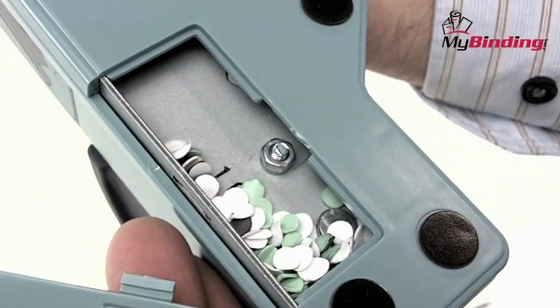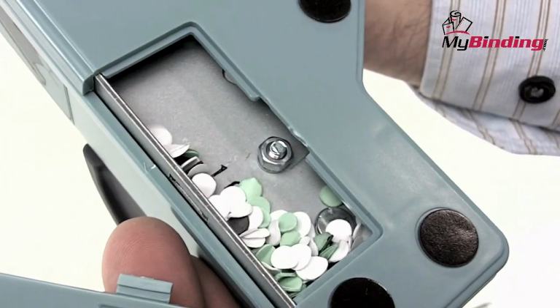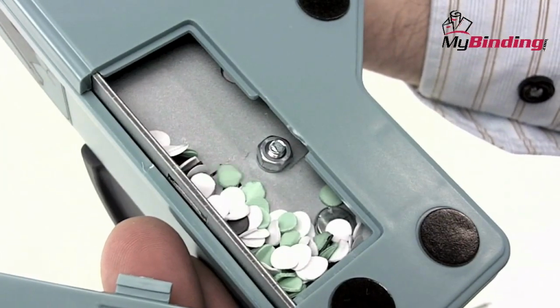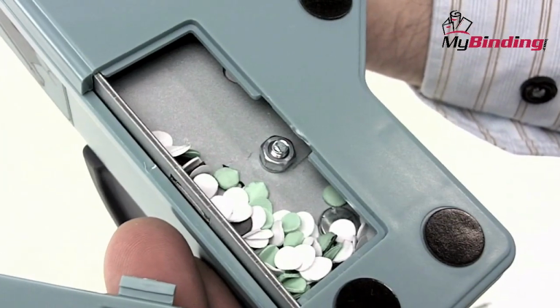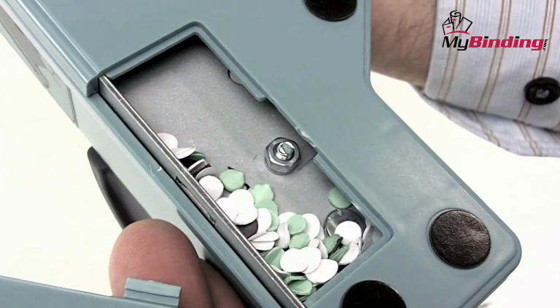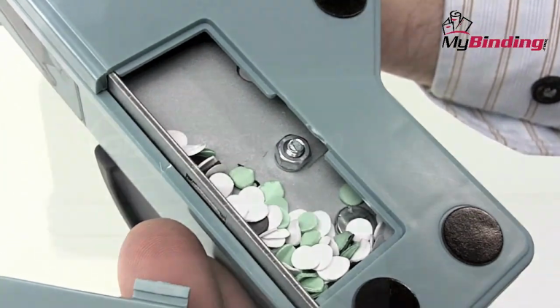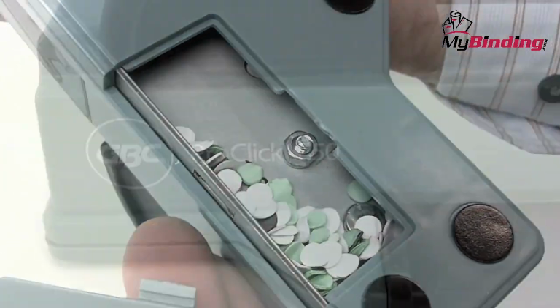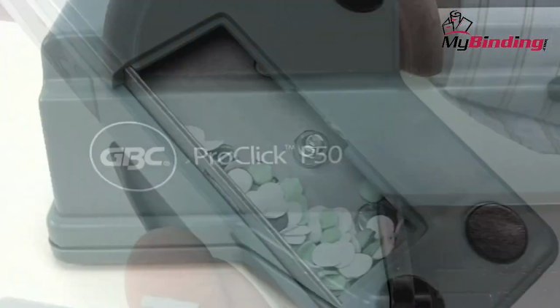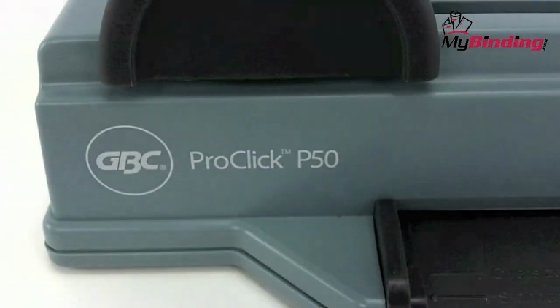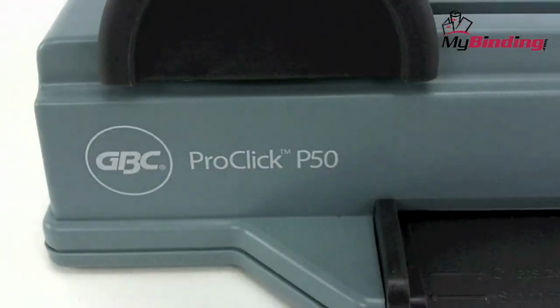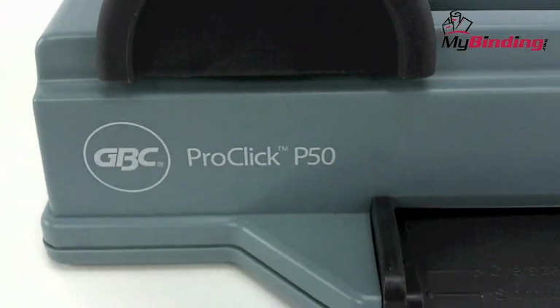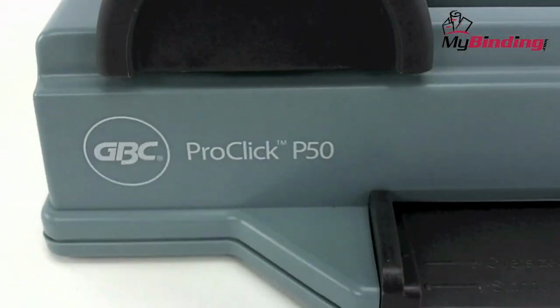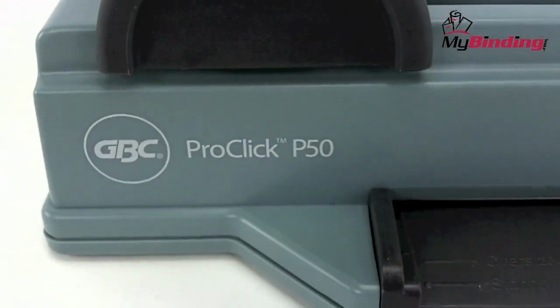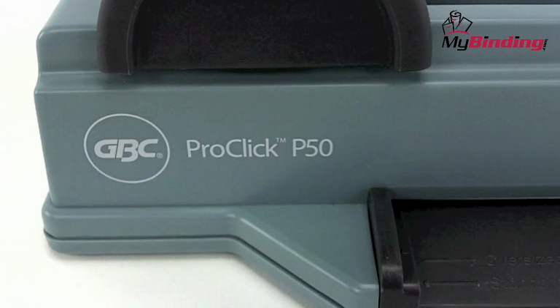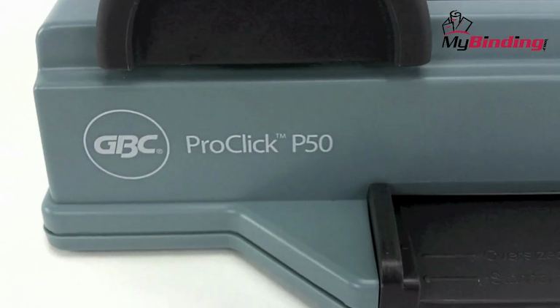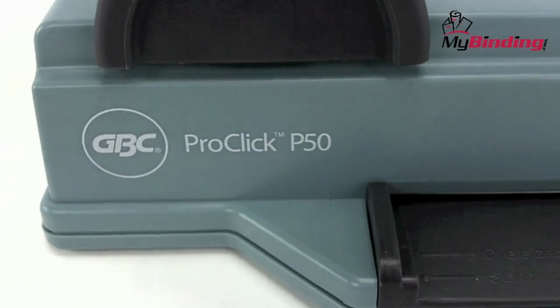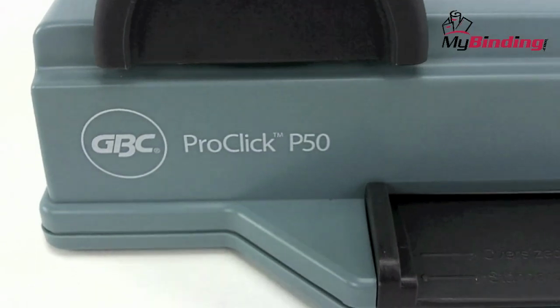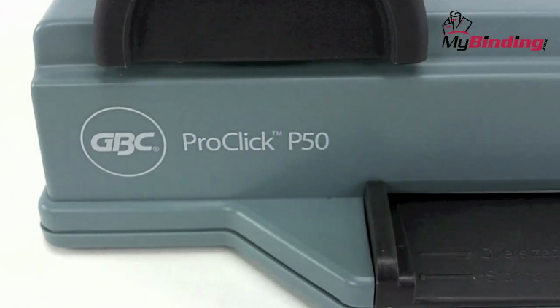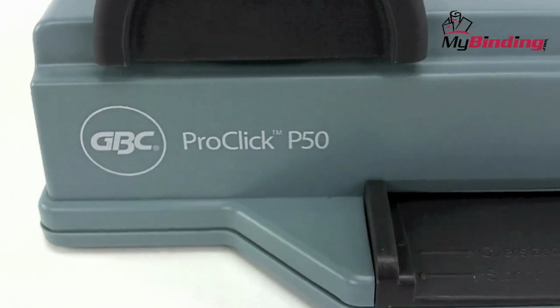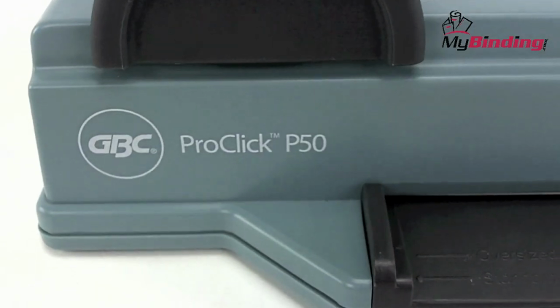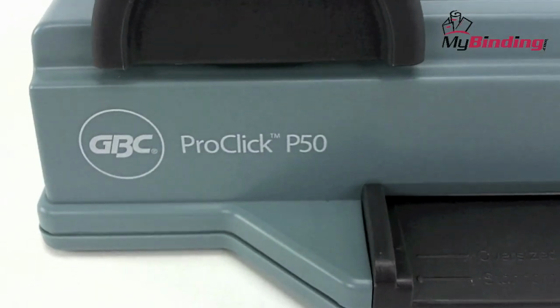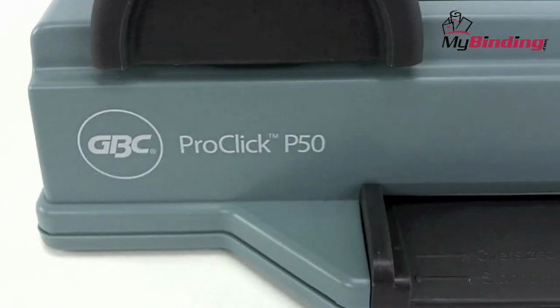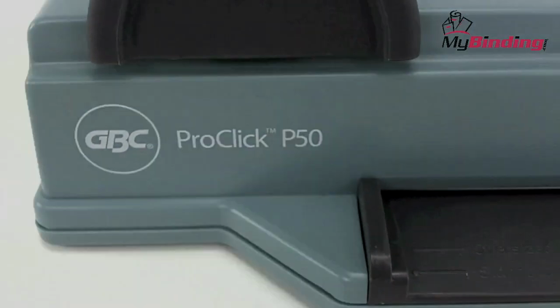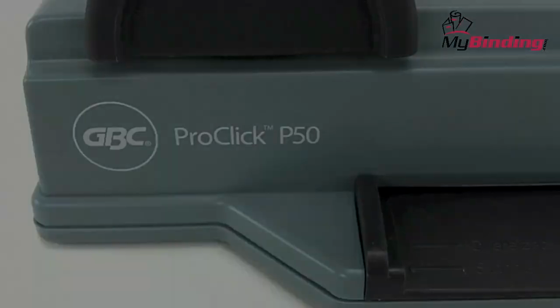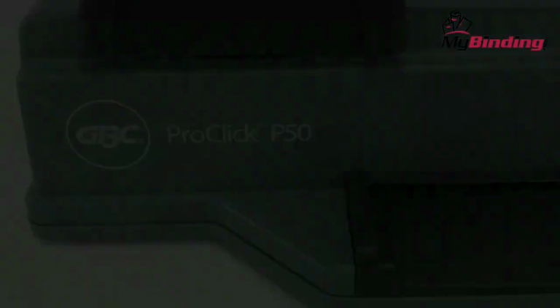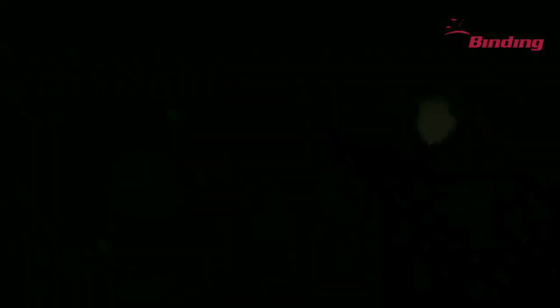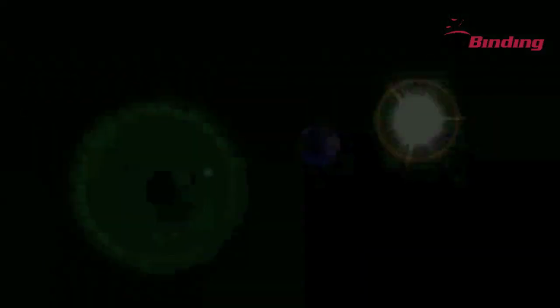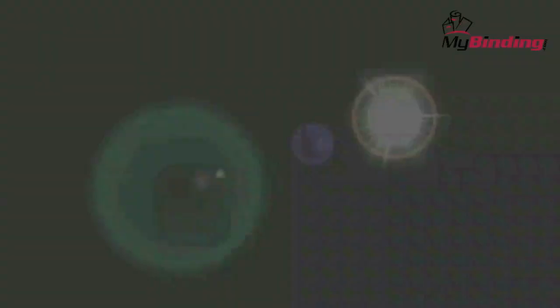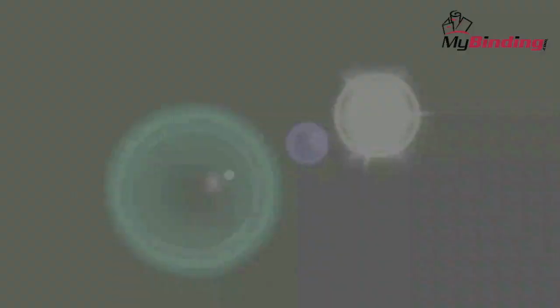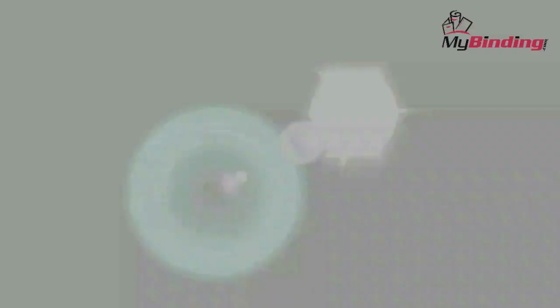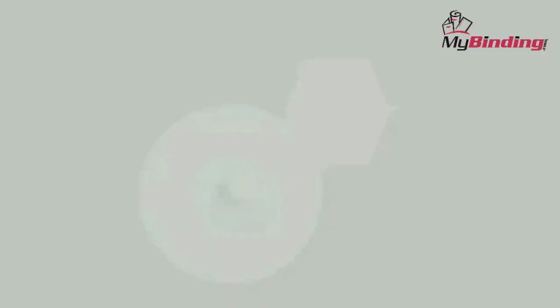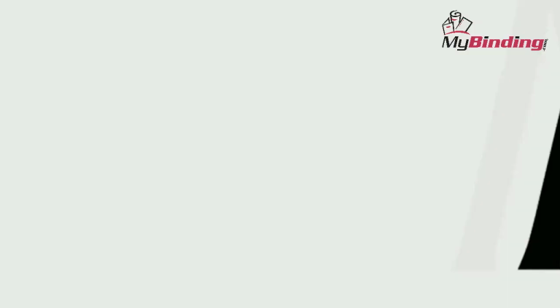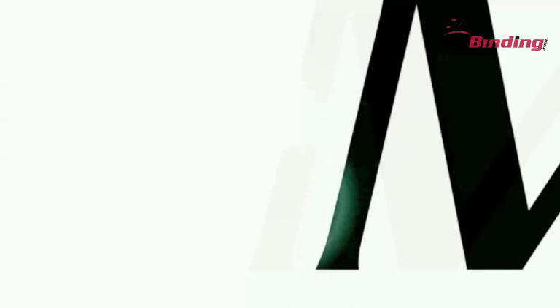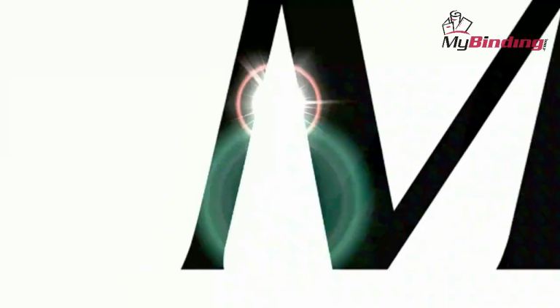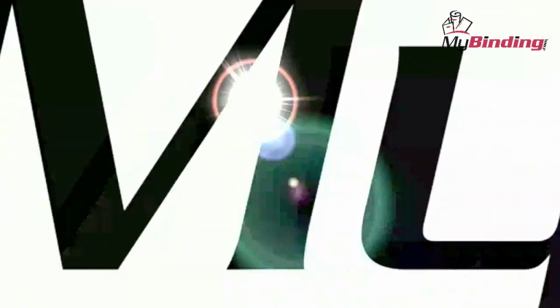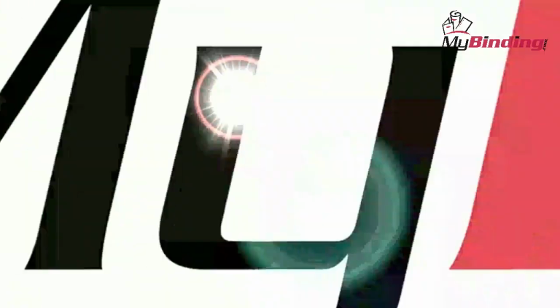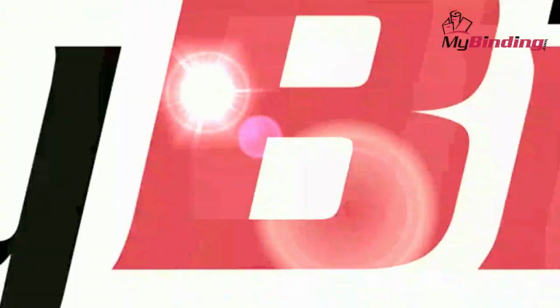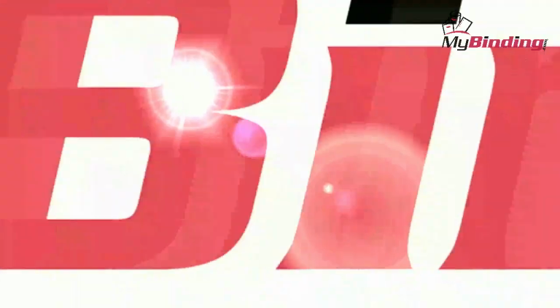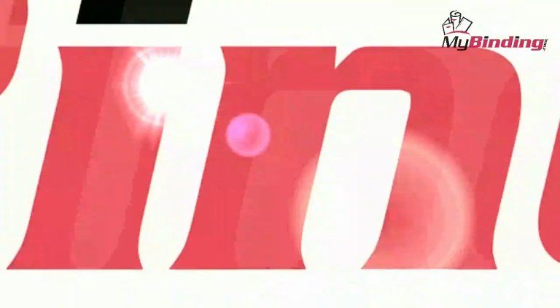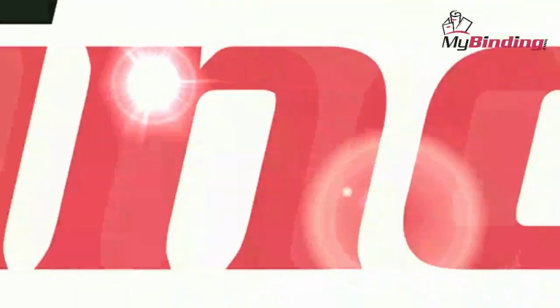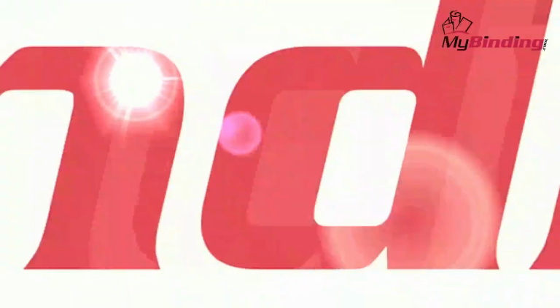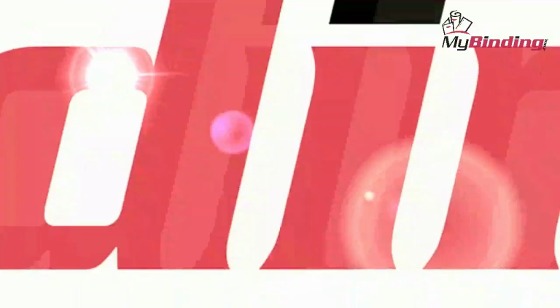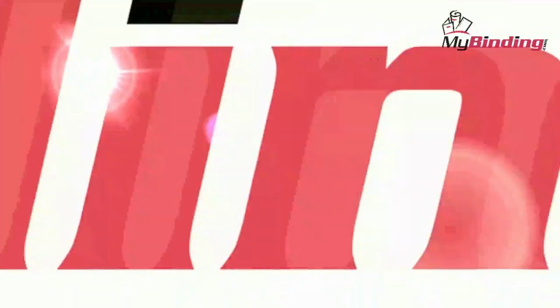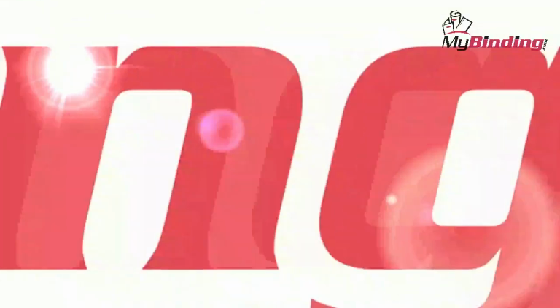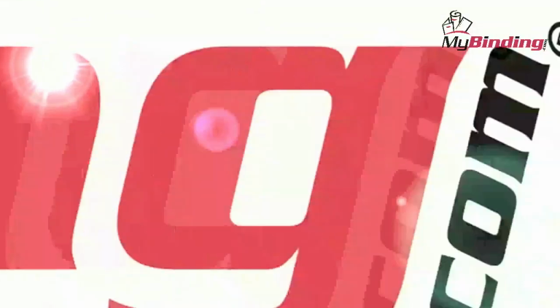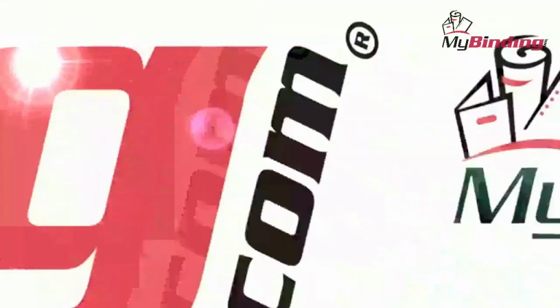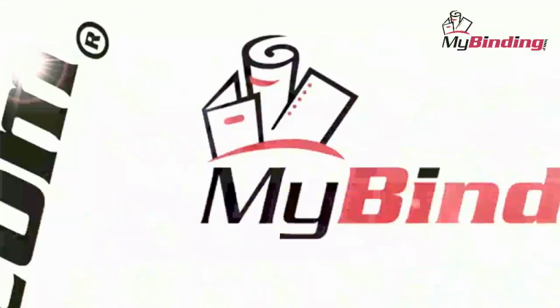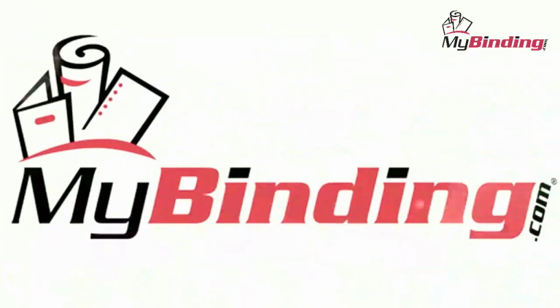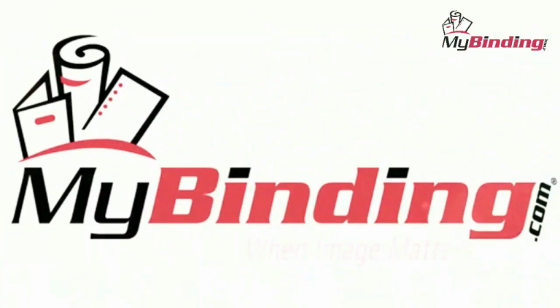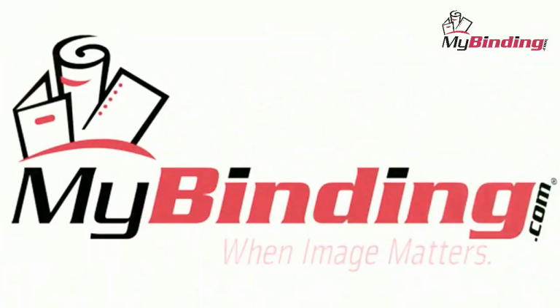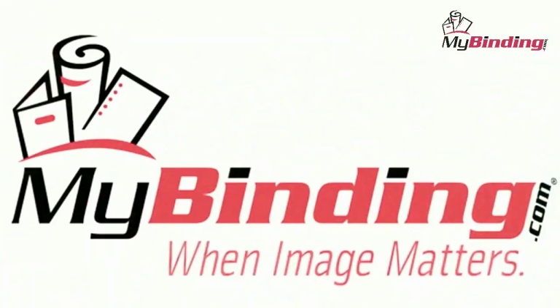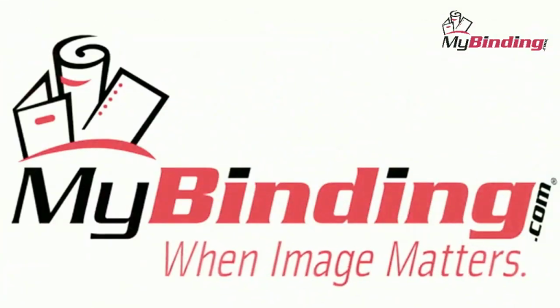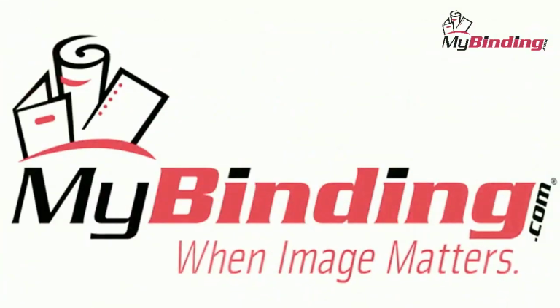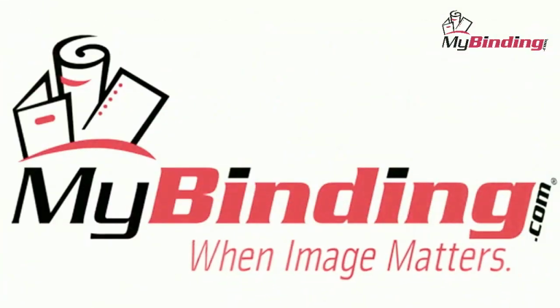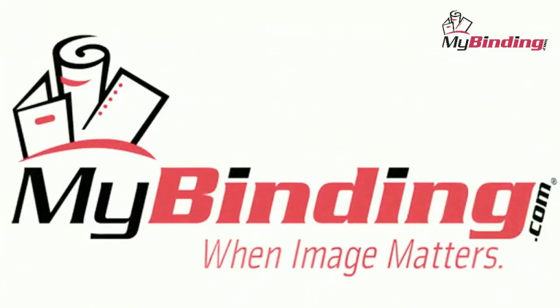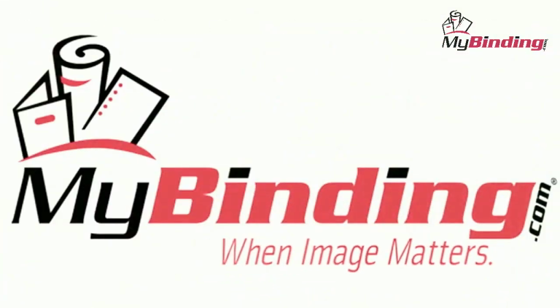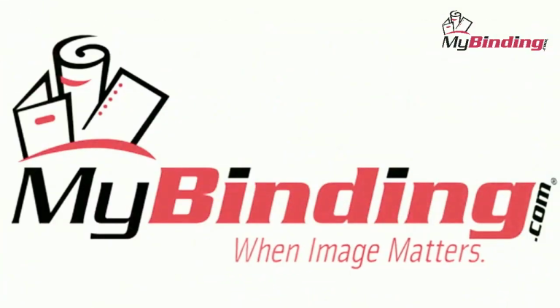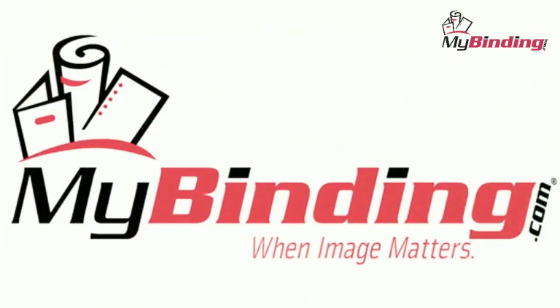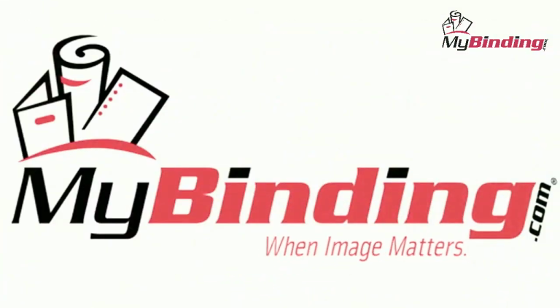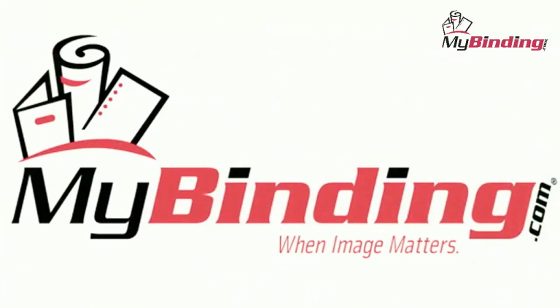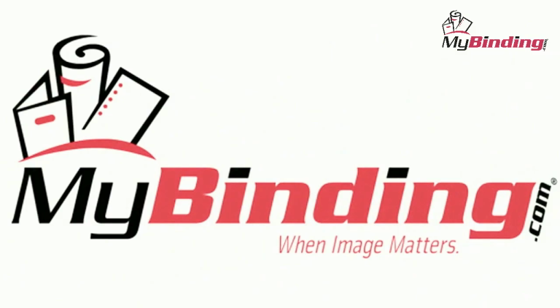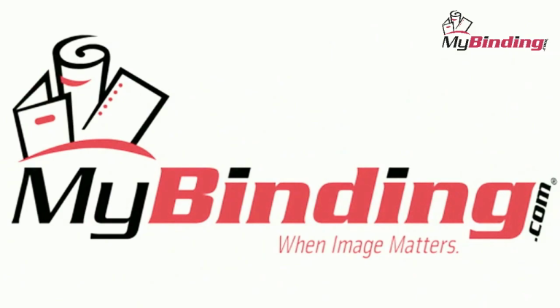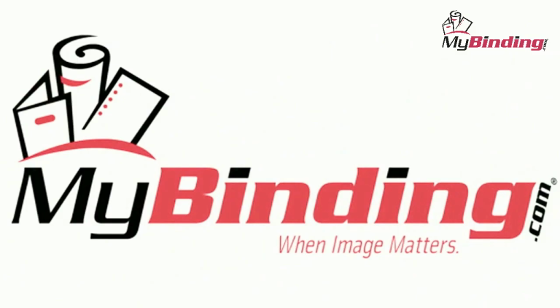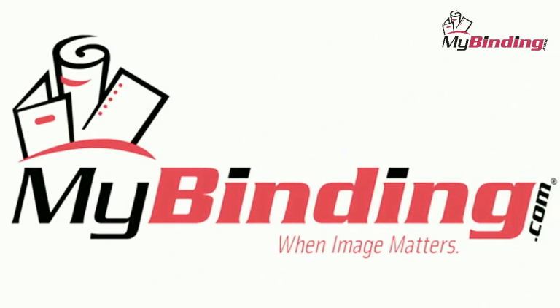It's that easy with the ProClick P50 by GBC. For more demos and reviews of this product and many more, check out MyBinding.com.